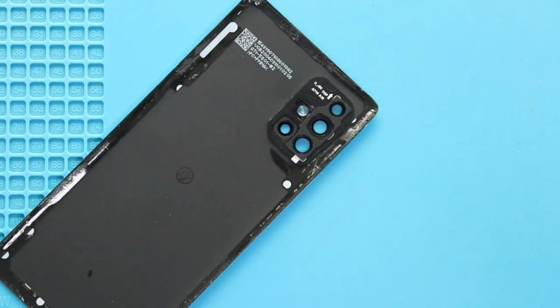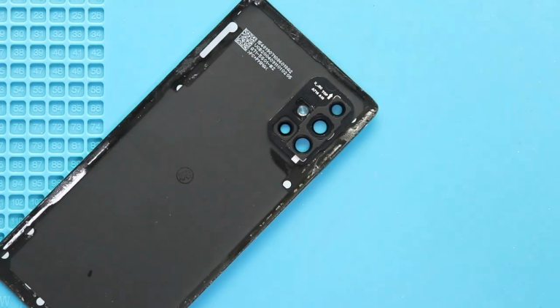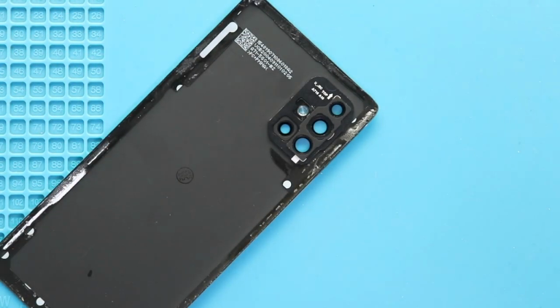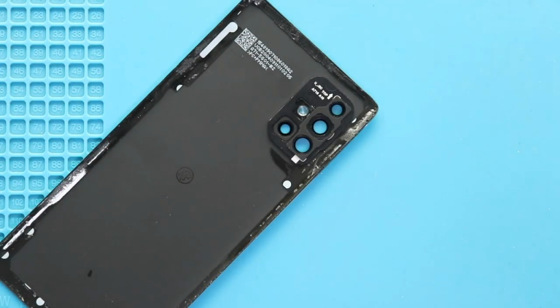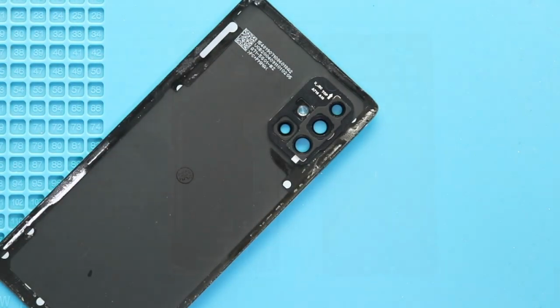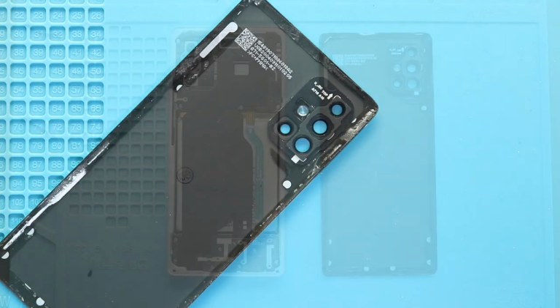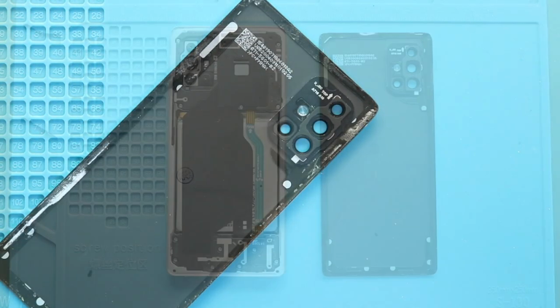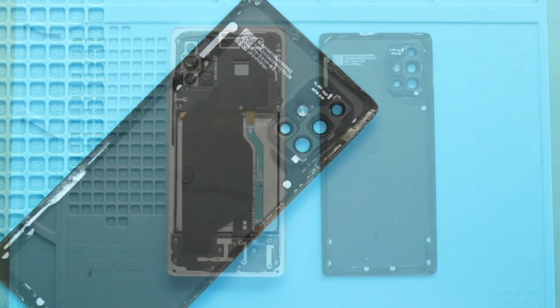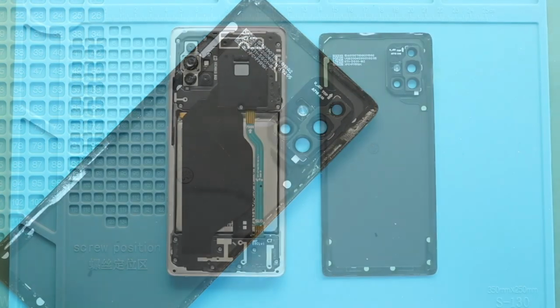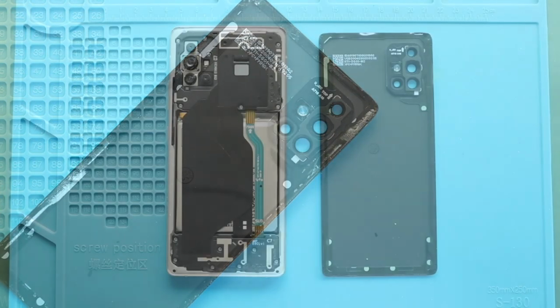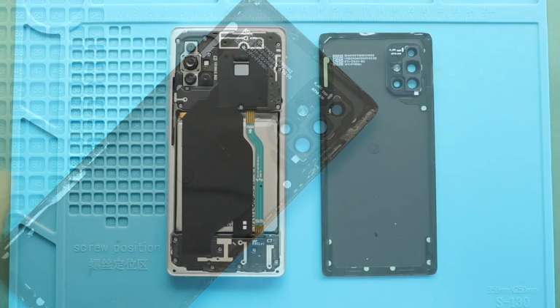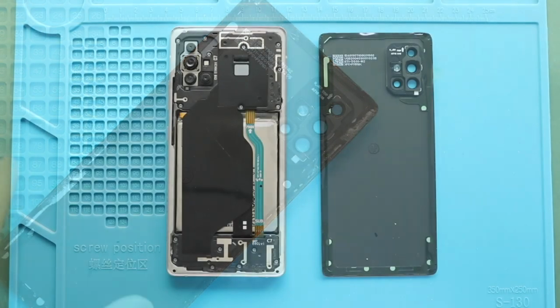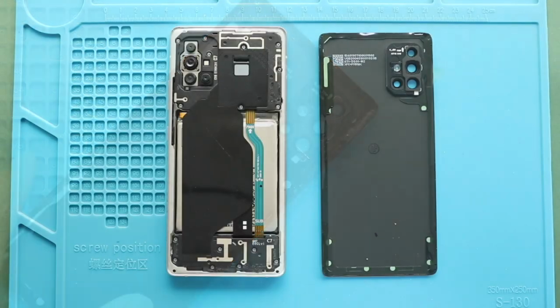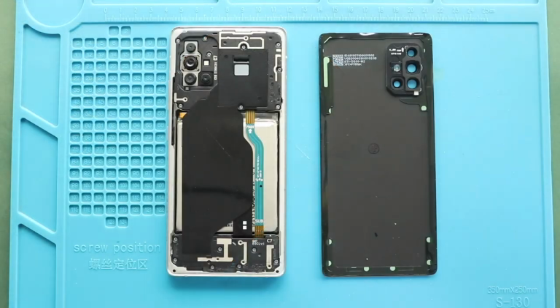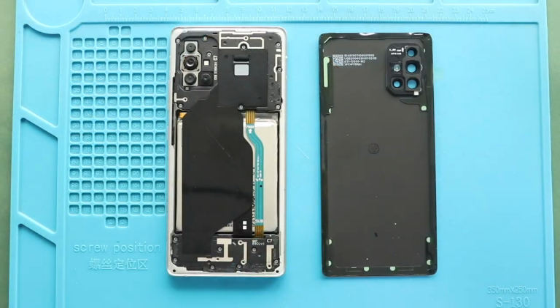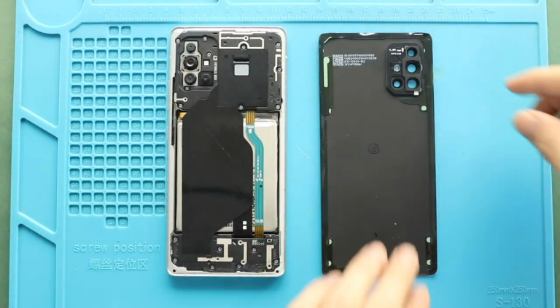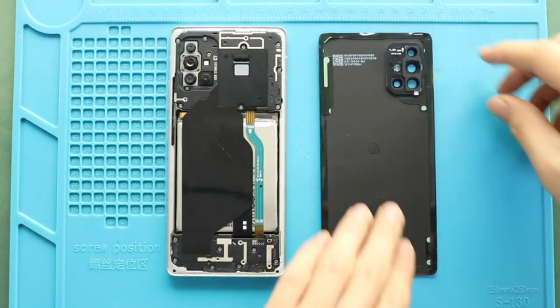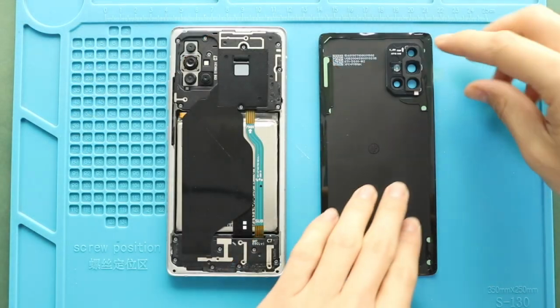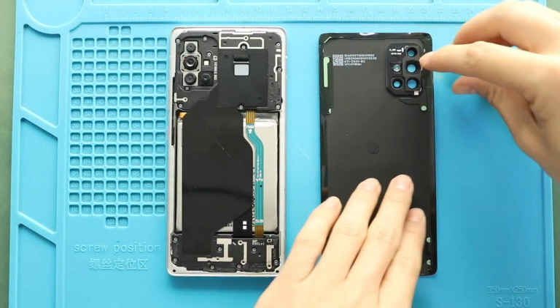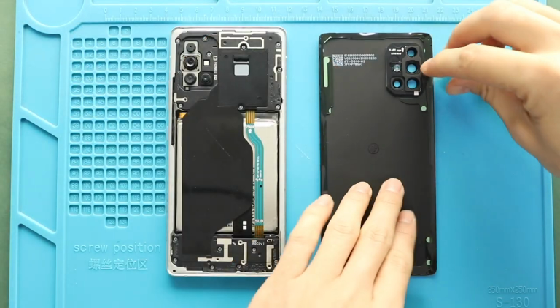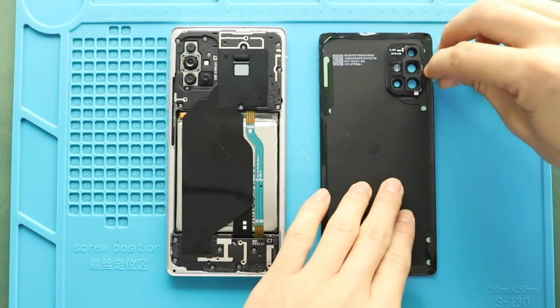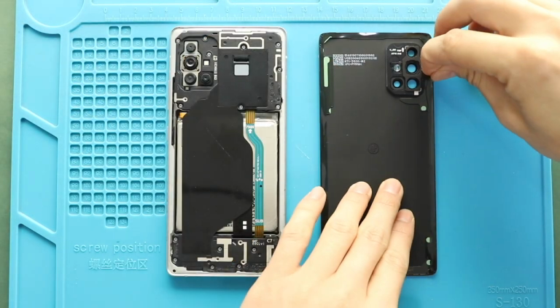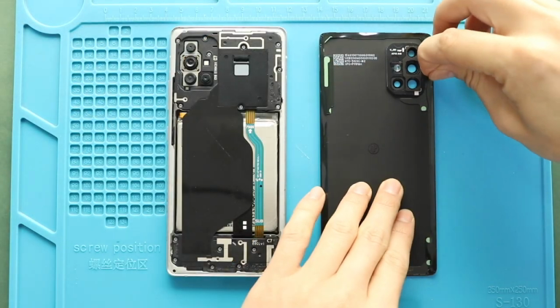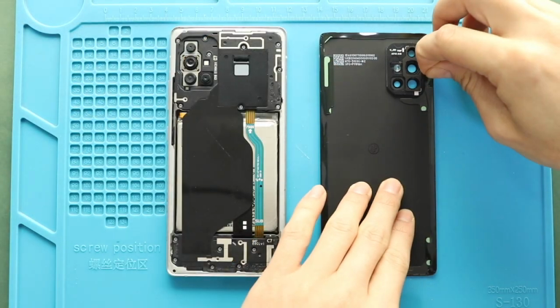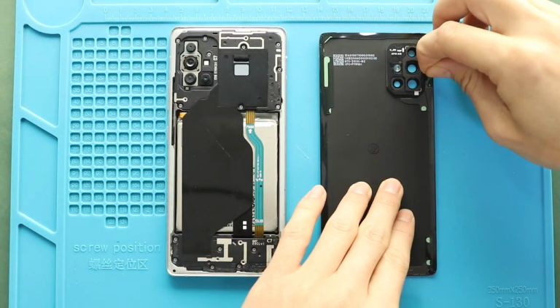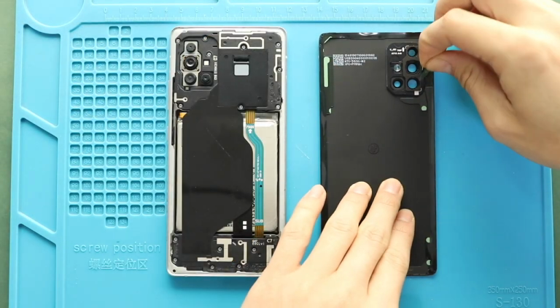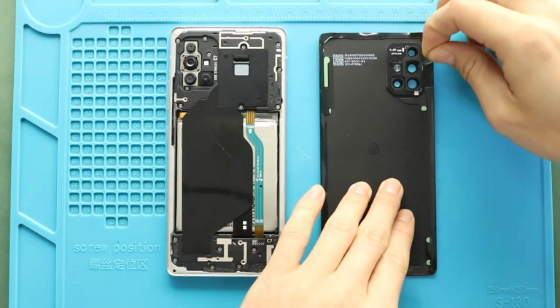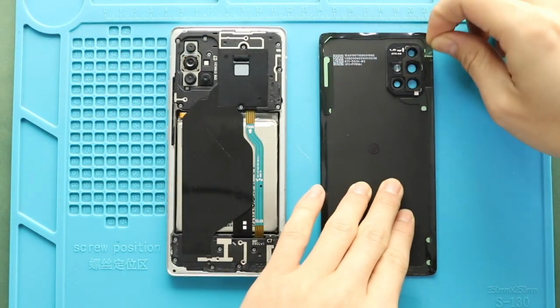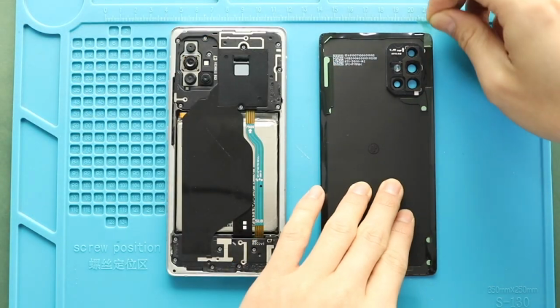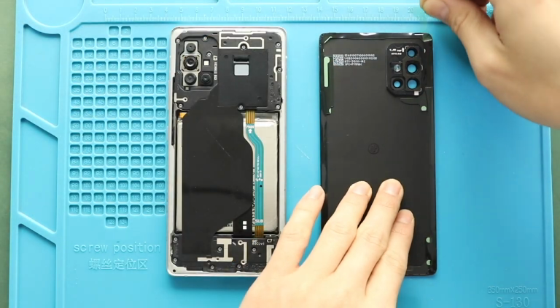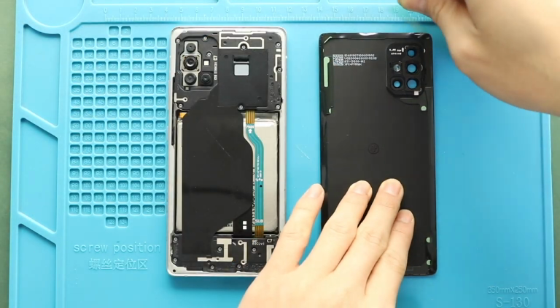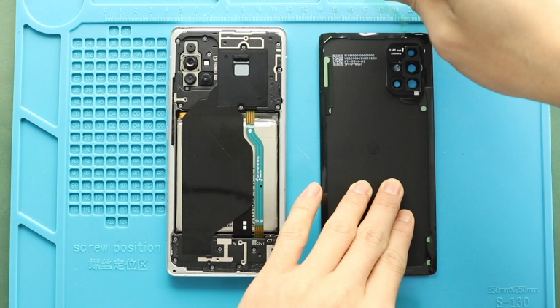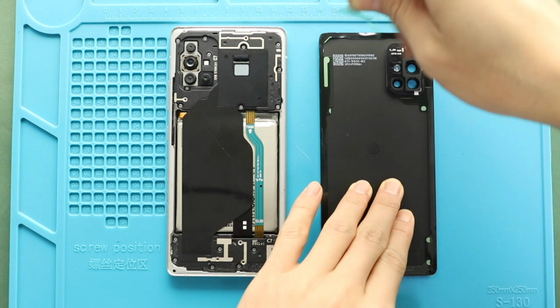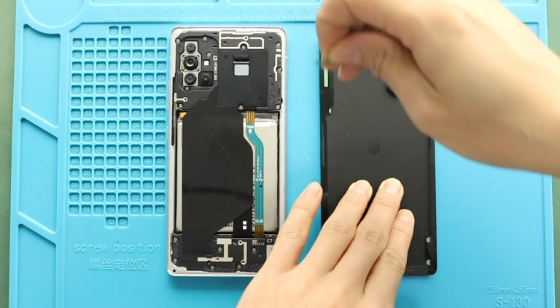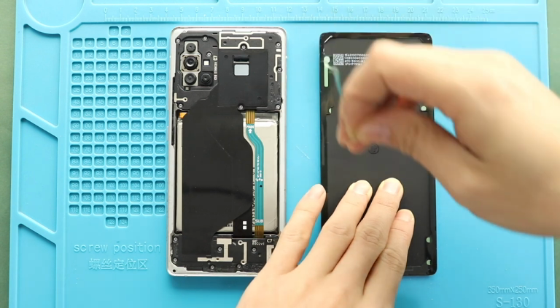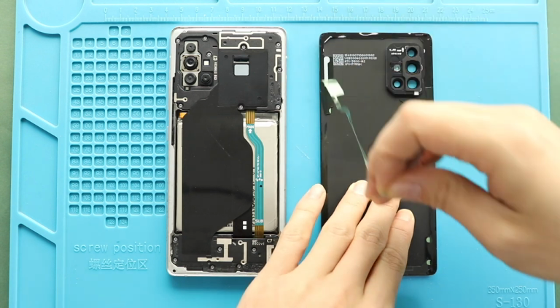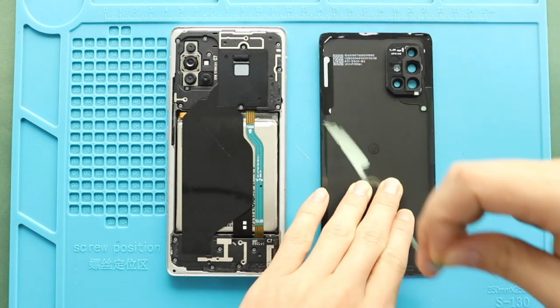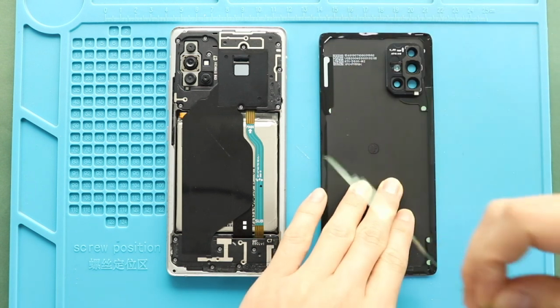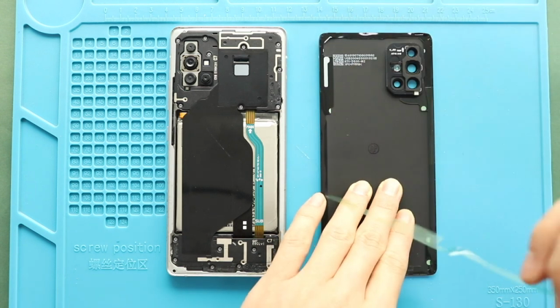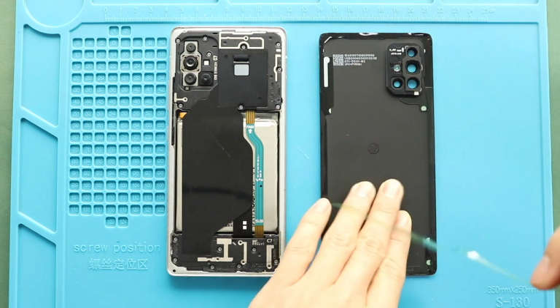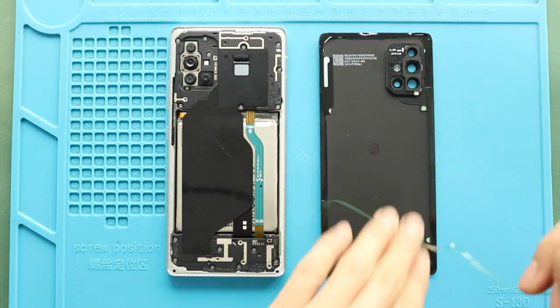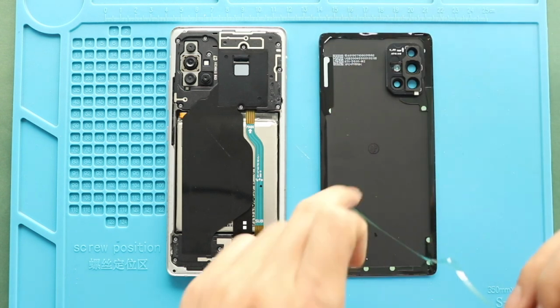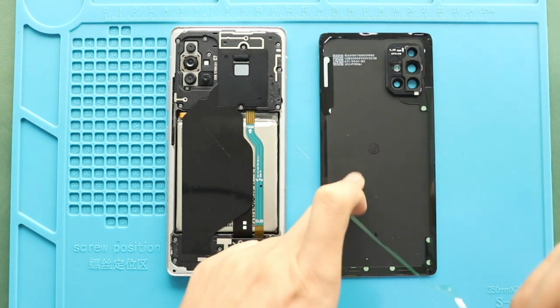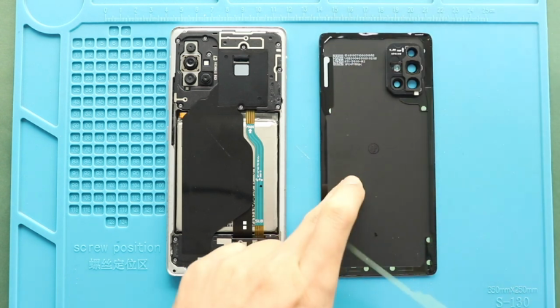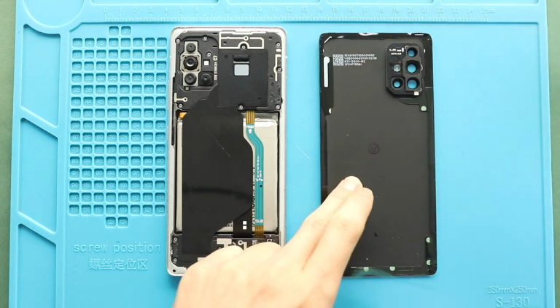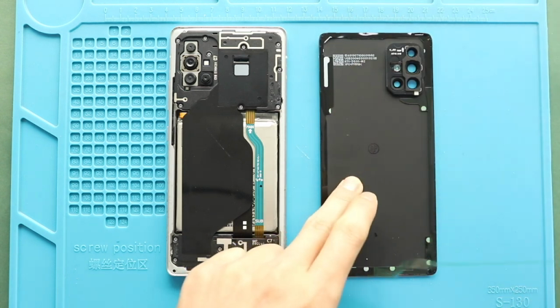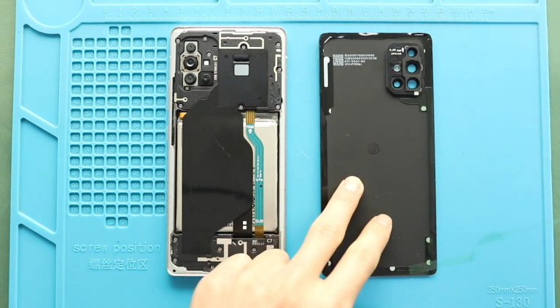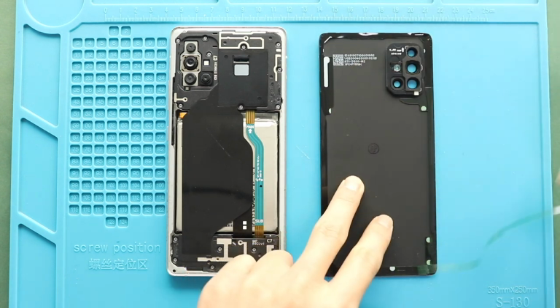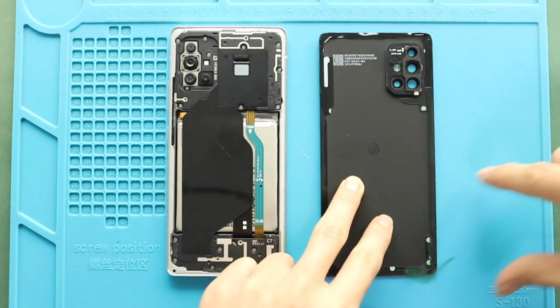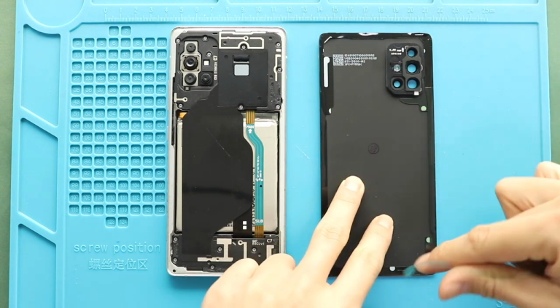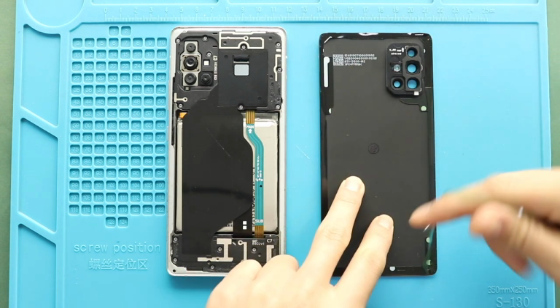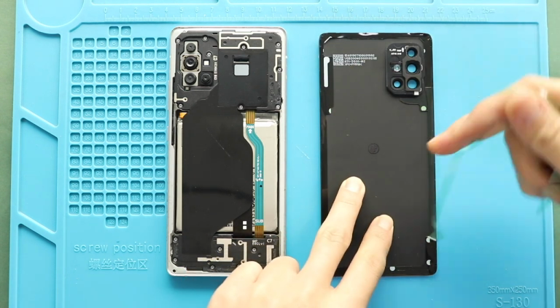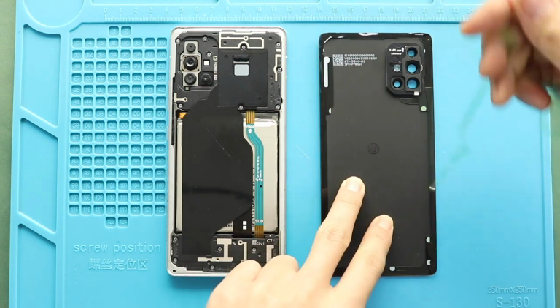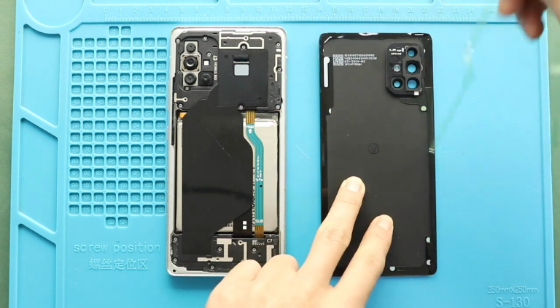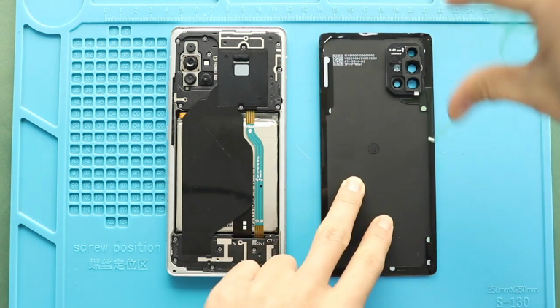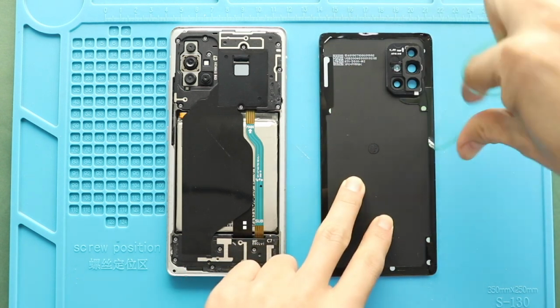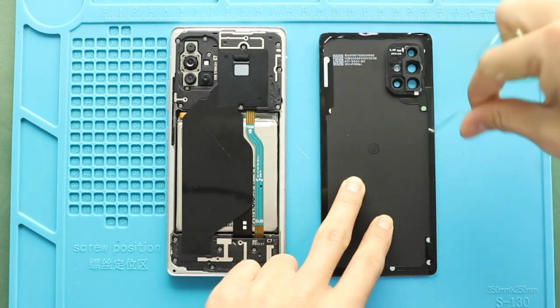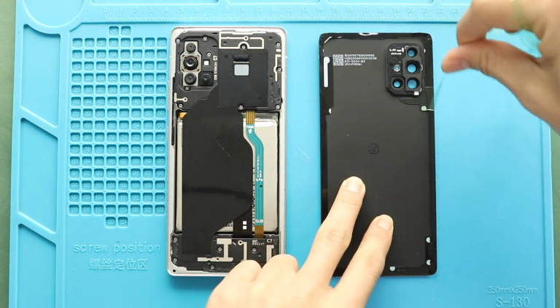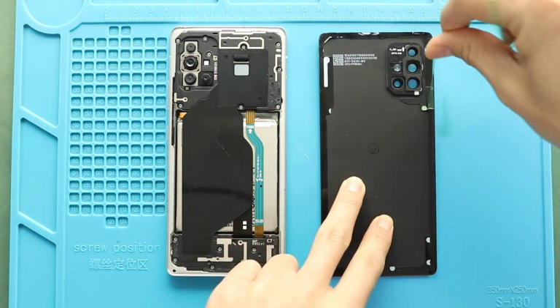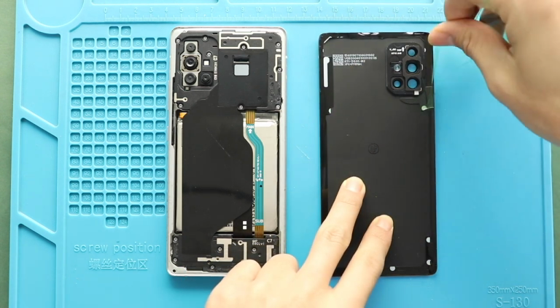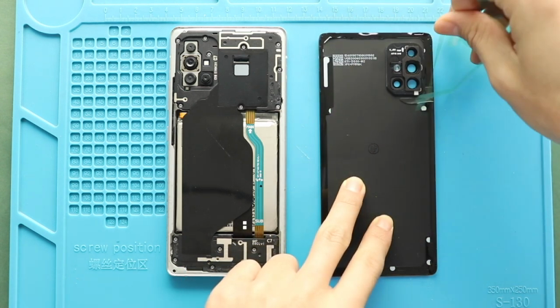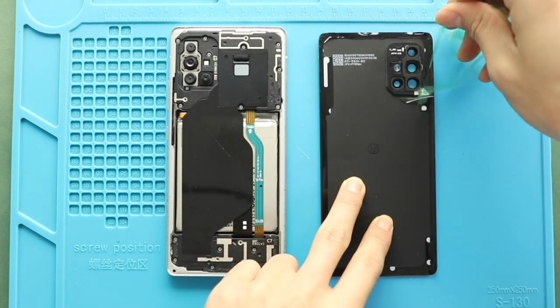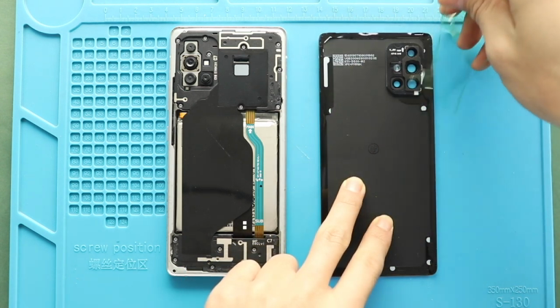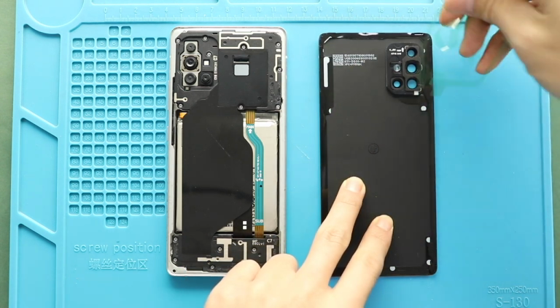Next, before installing the main back cover, make sure it has enough glue. If not, use B7000 glue on your double-sided back cover adhesive.